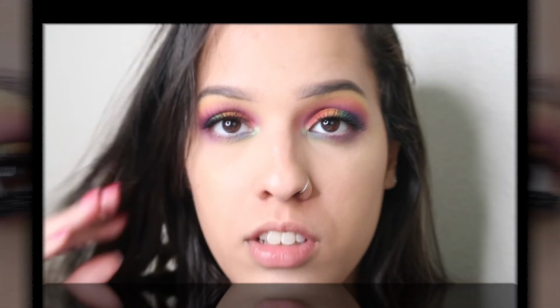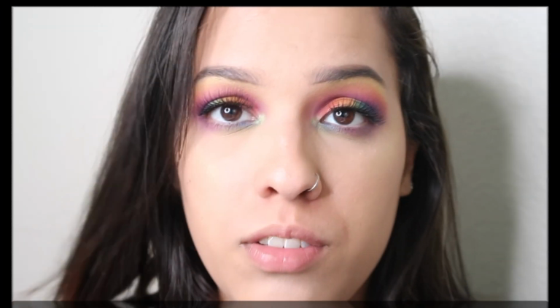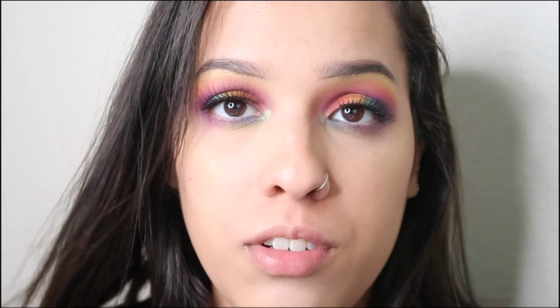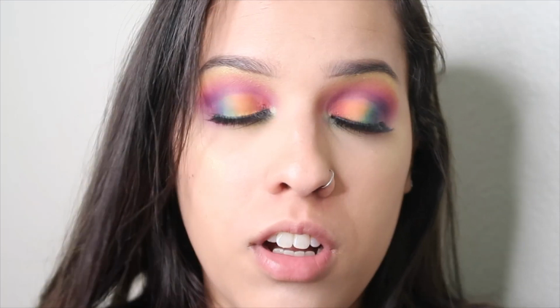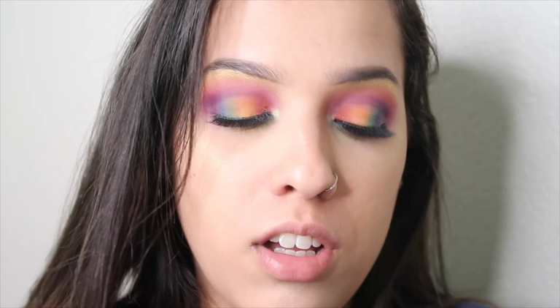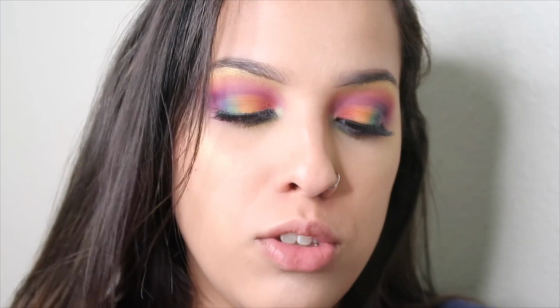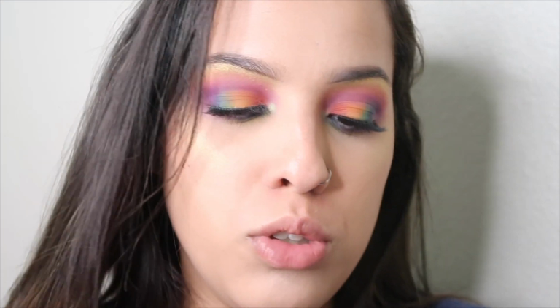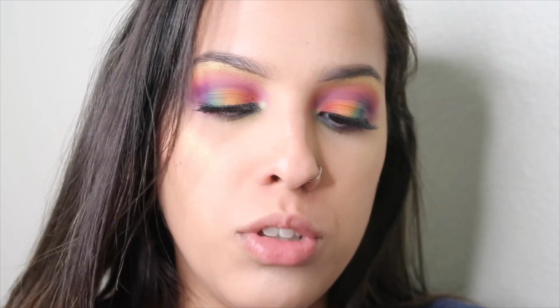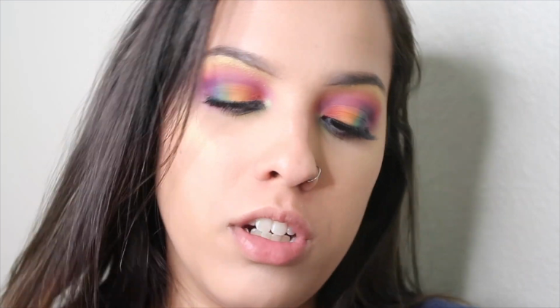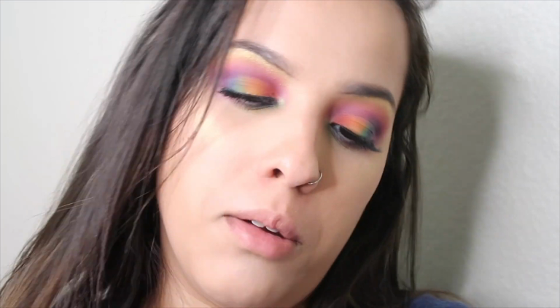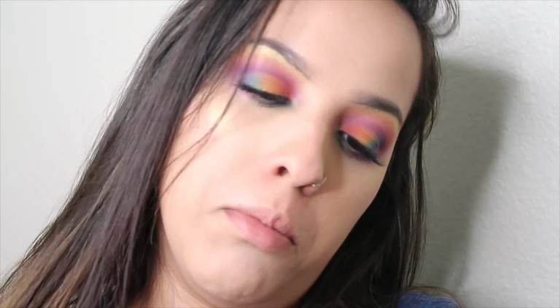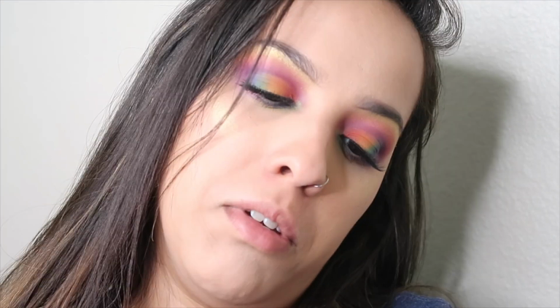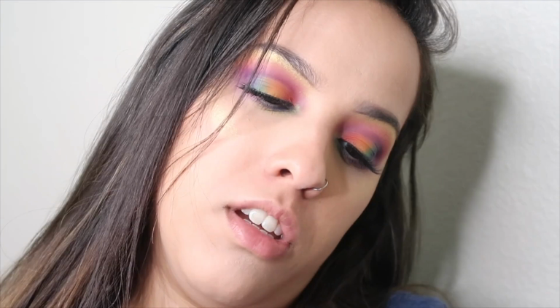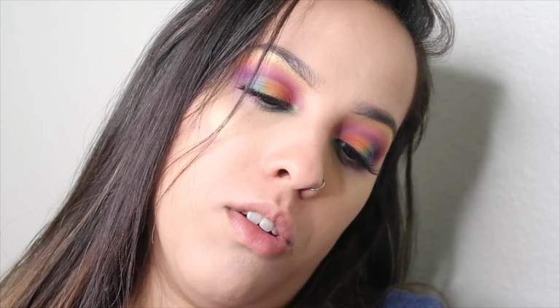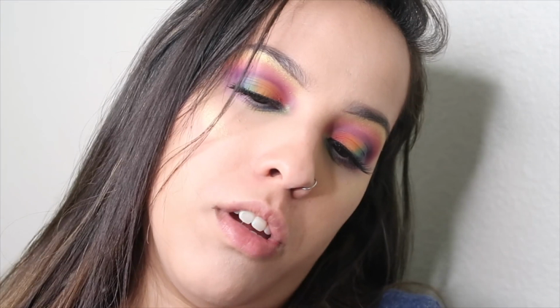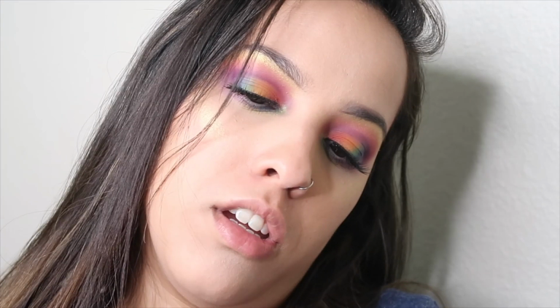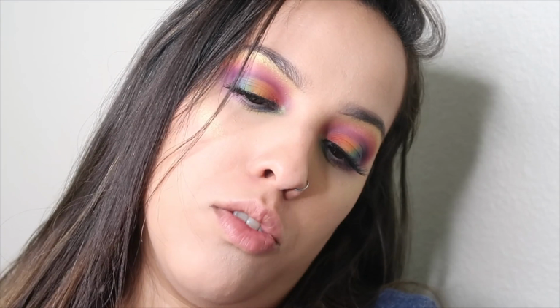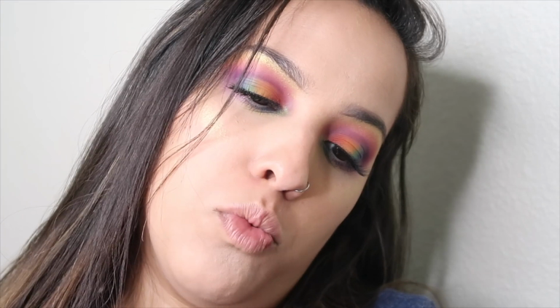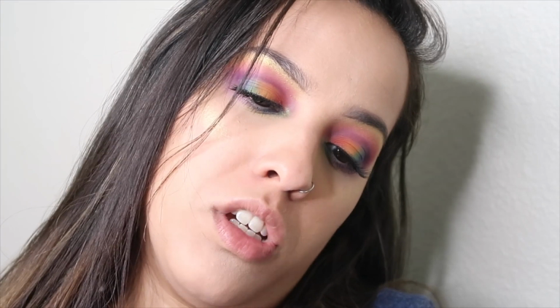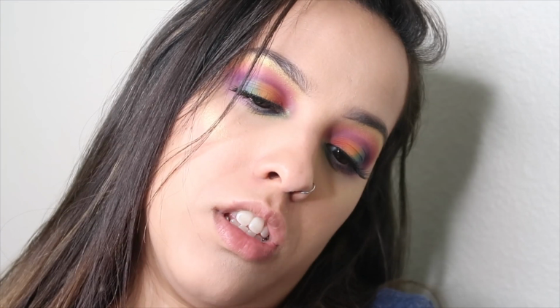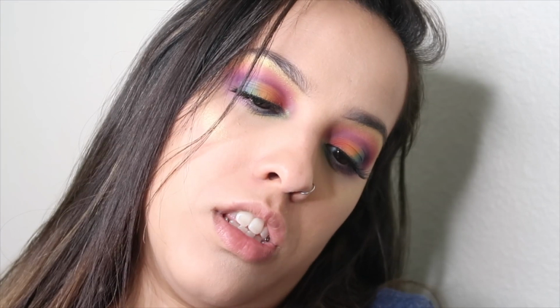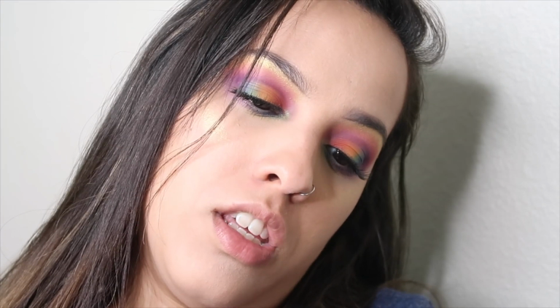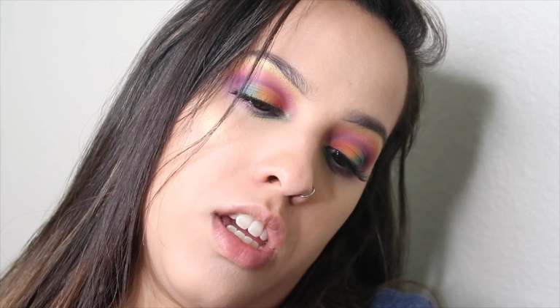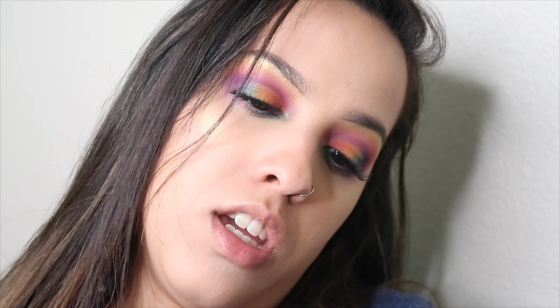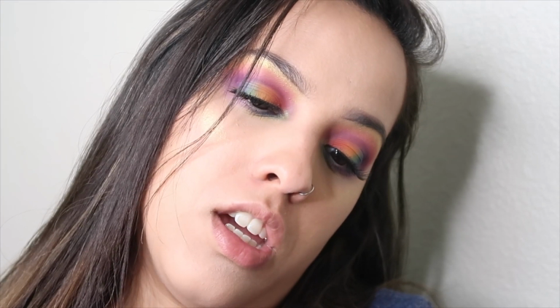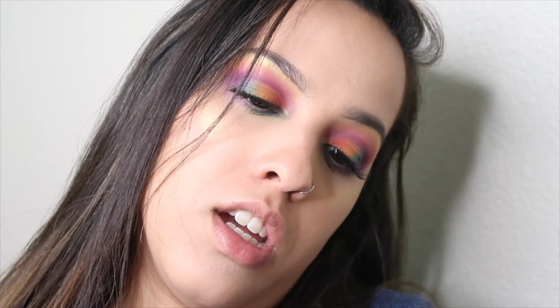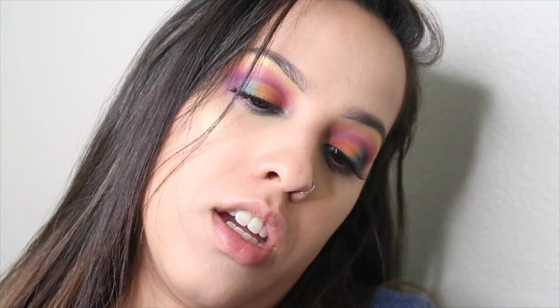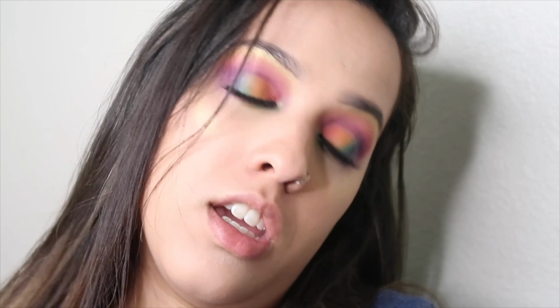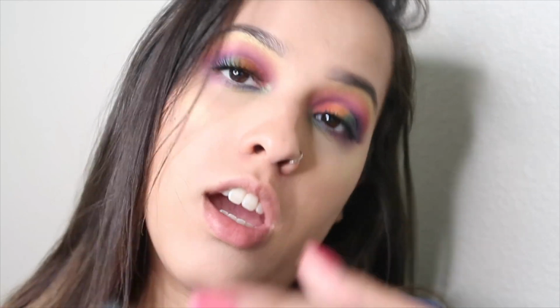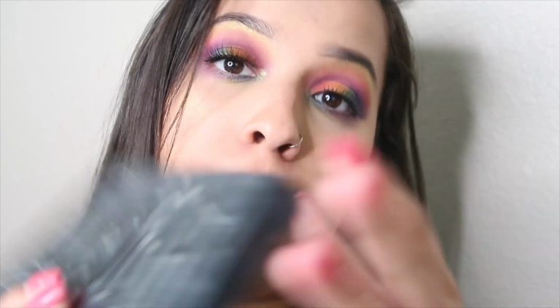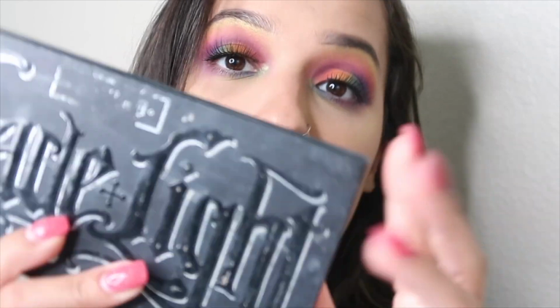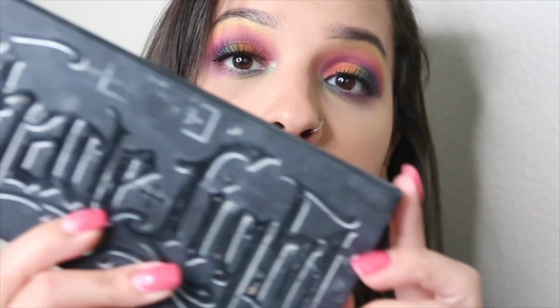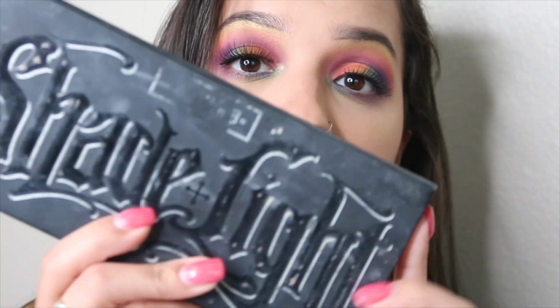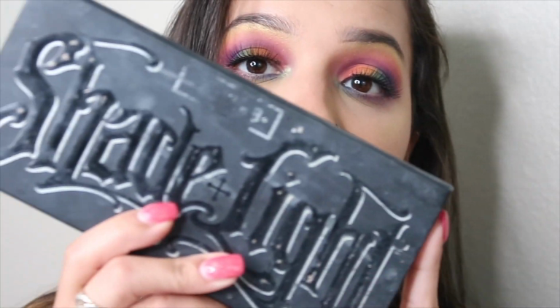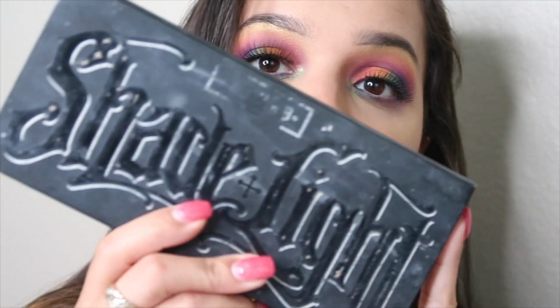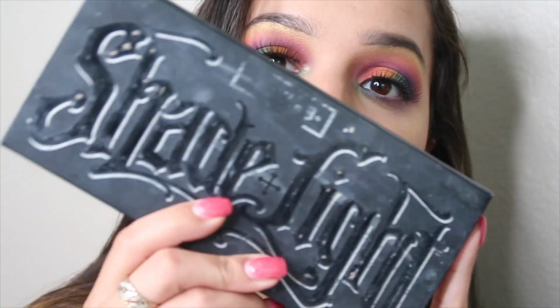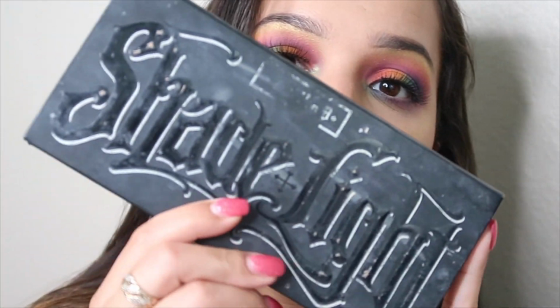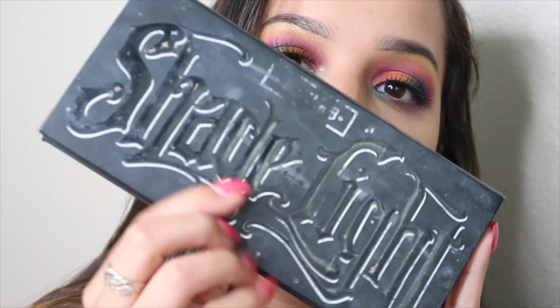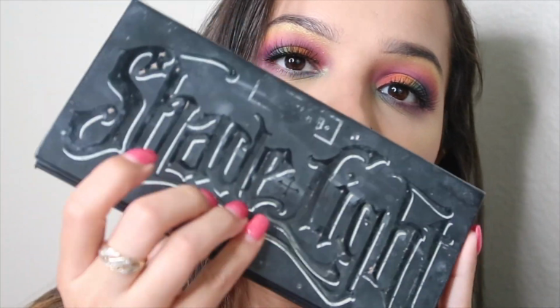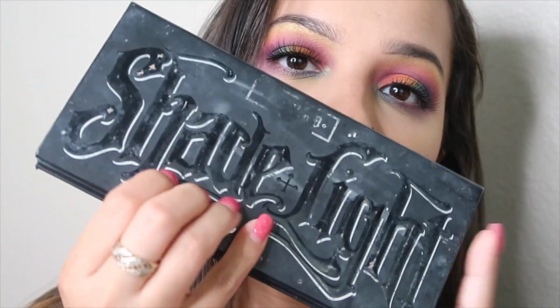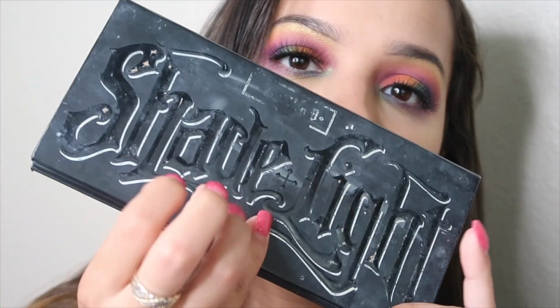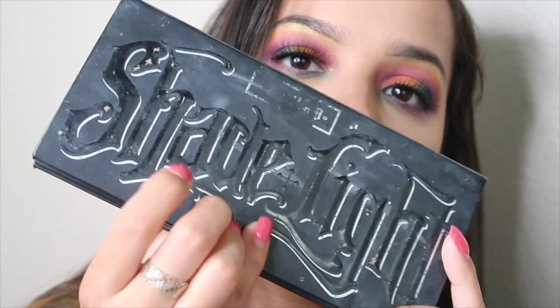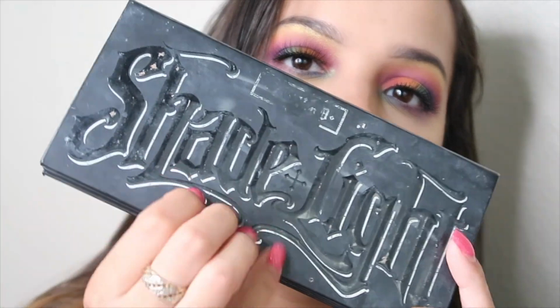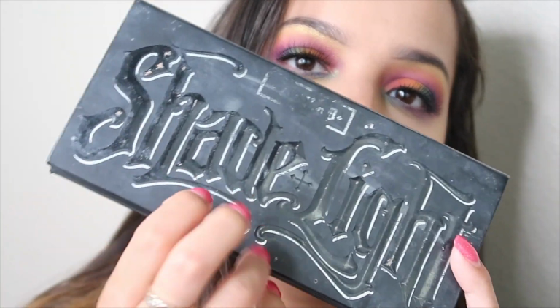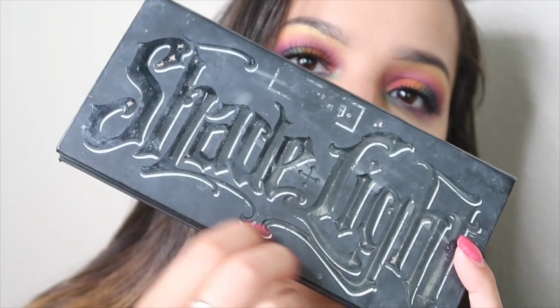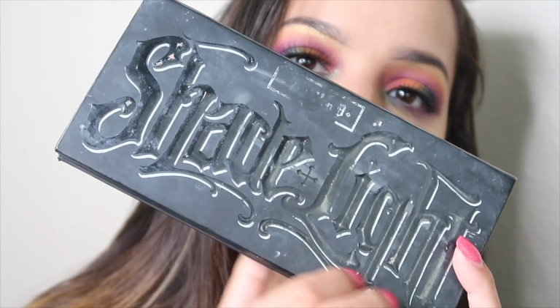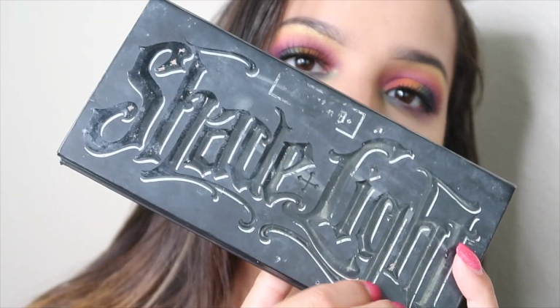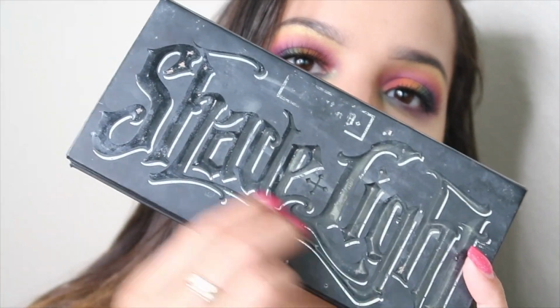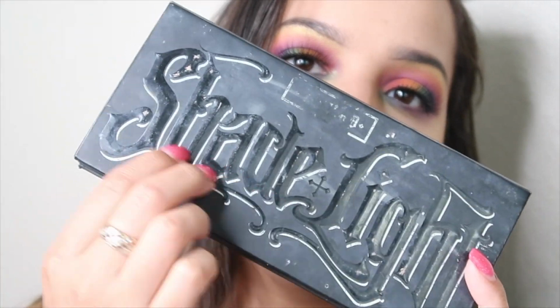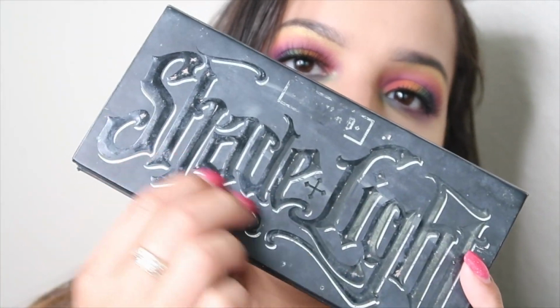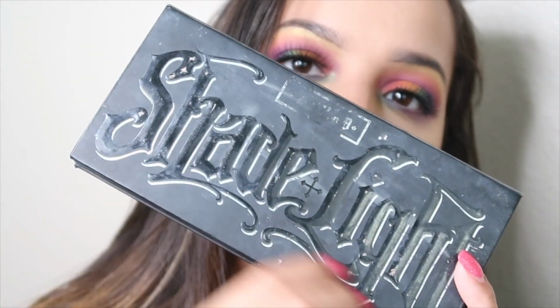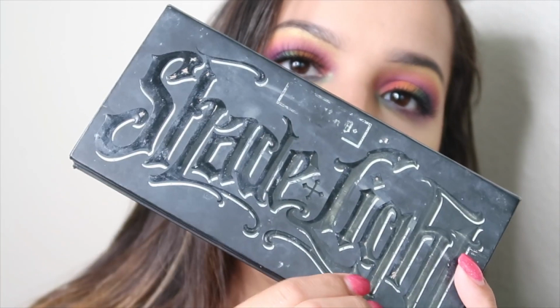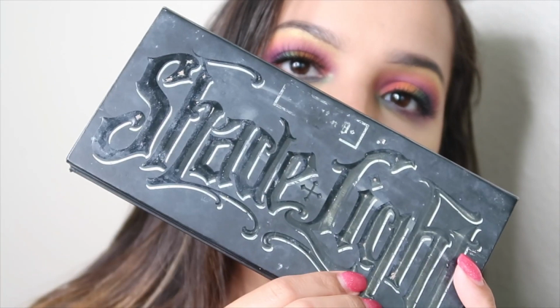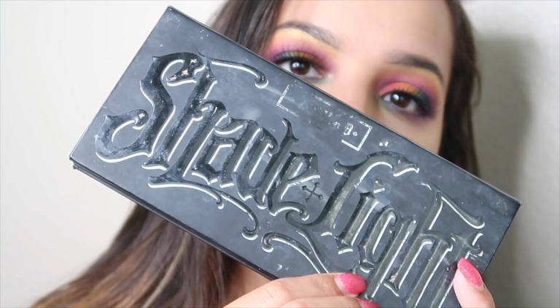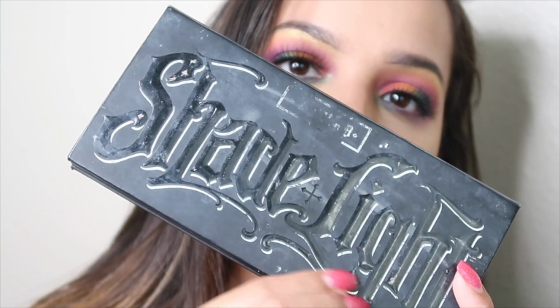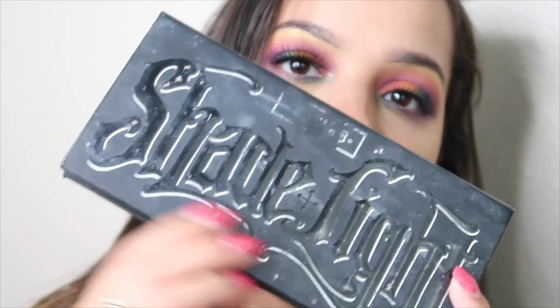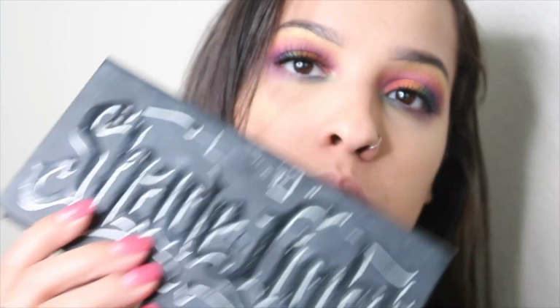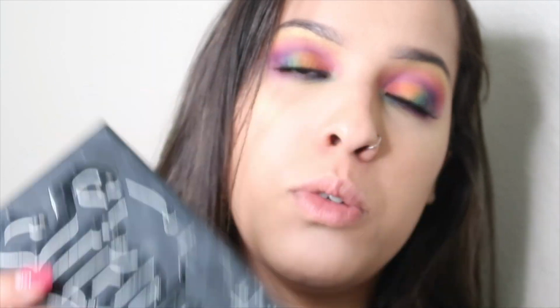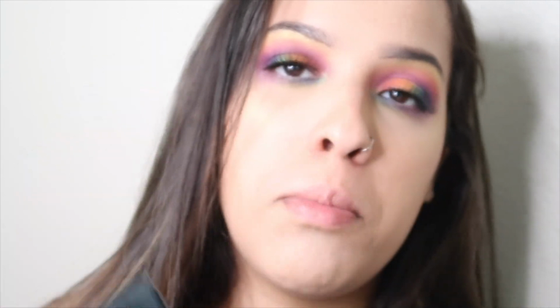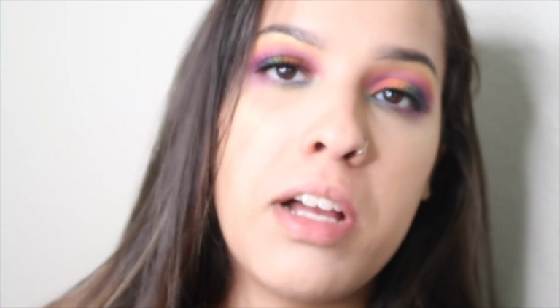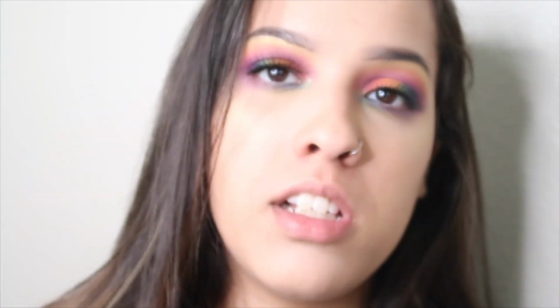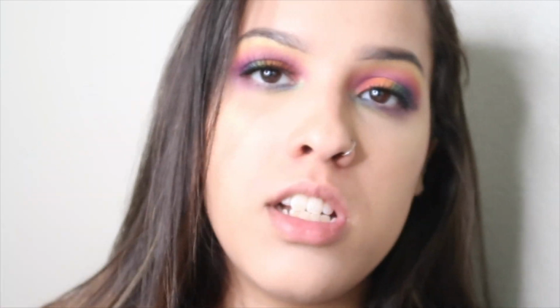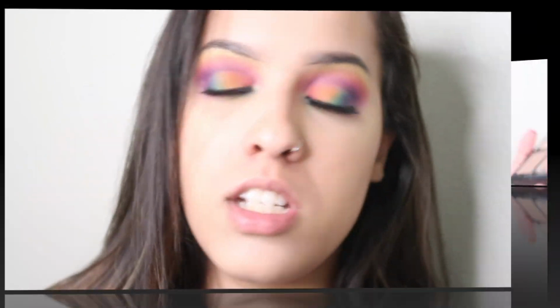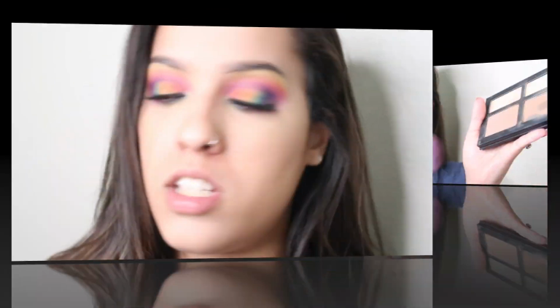For contouring, I'm going to be going in with the Kat Von D Shade and Light Contour Palette.